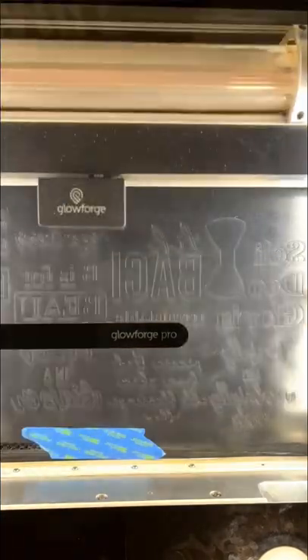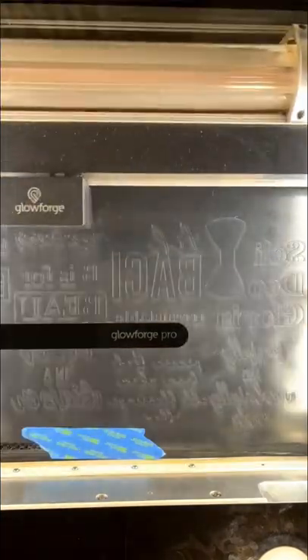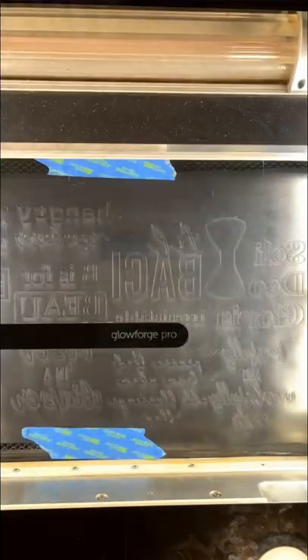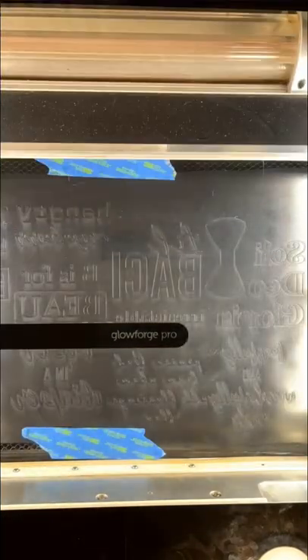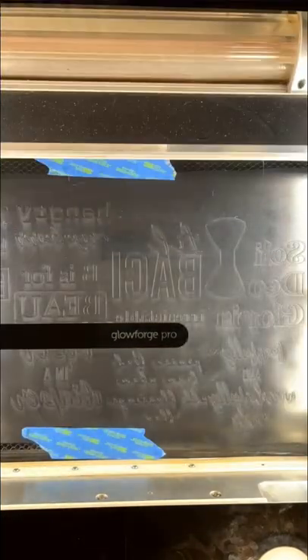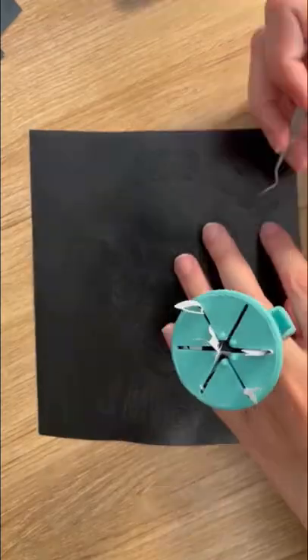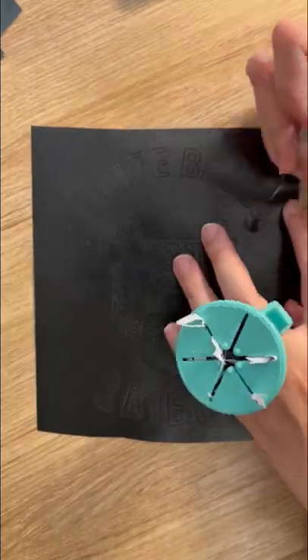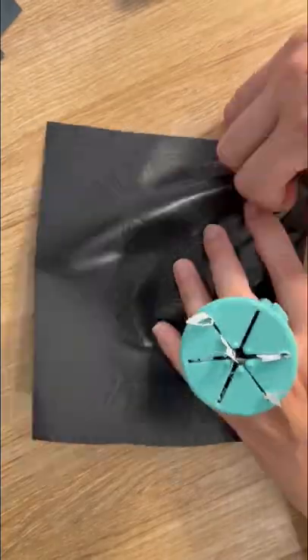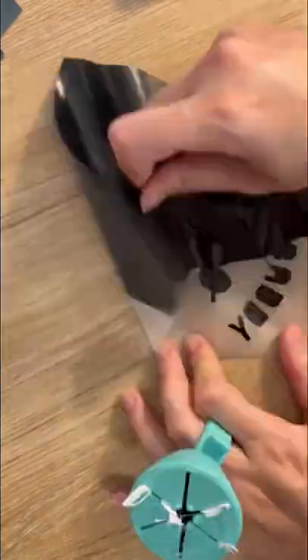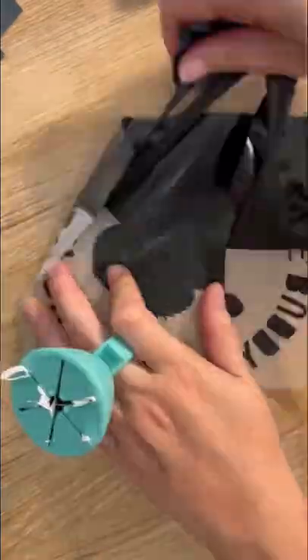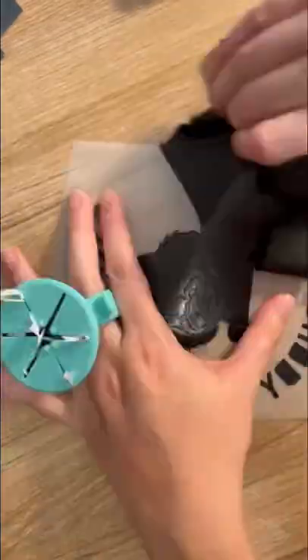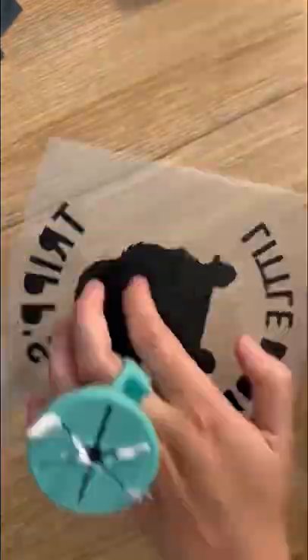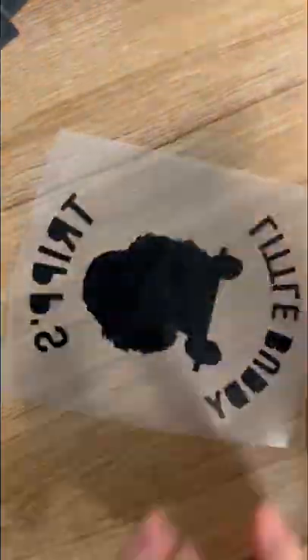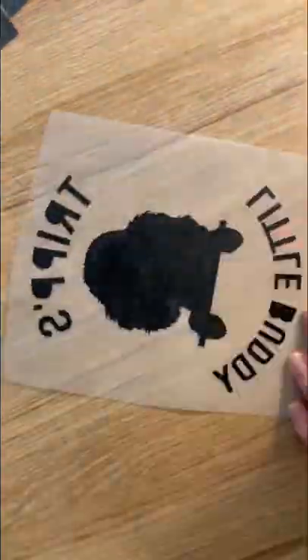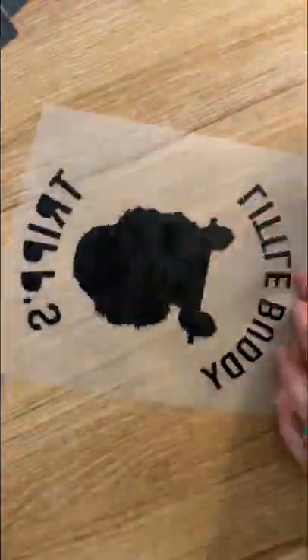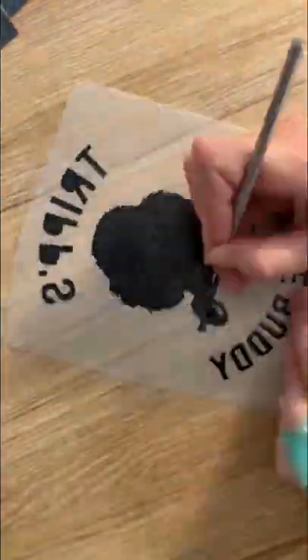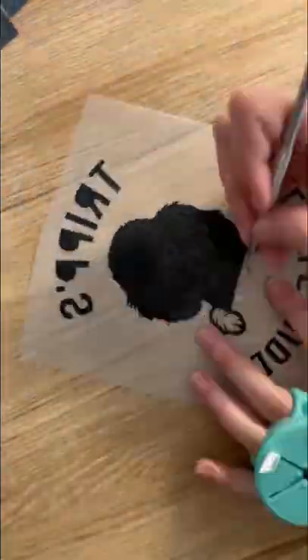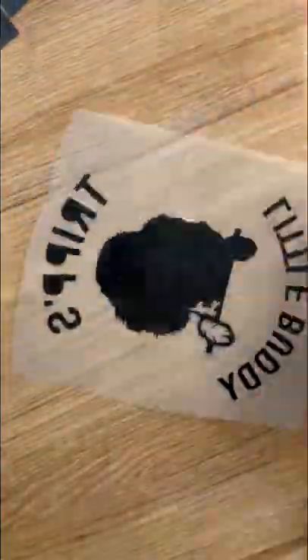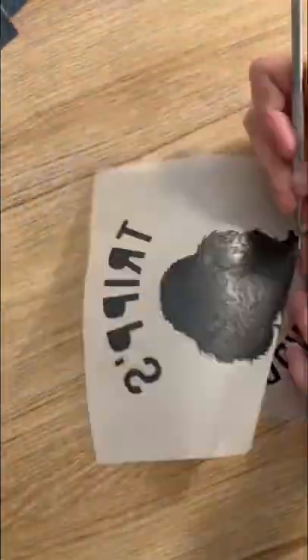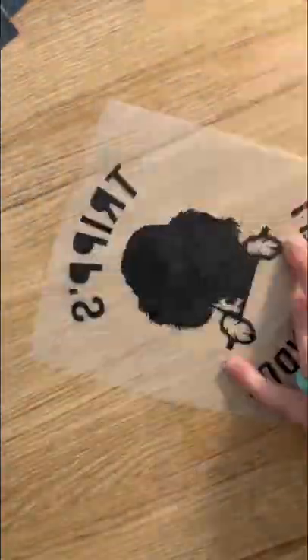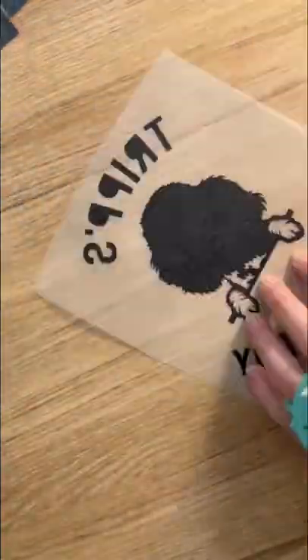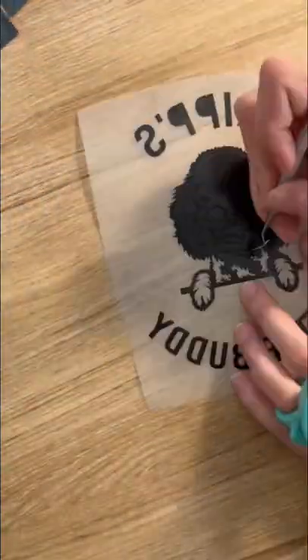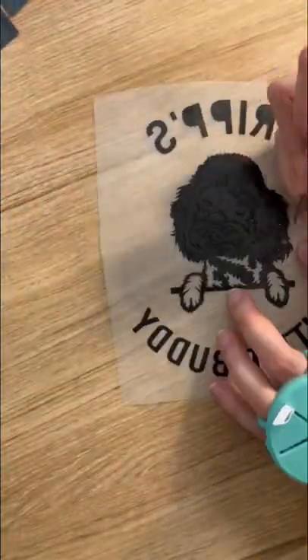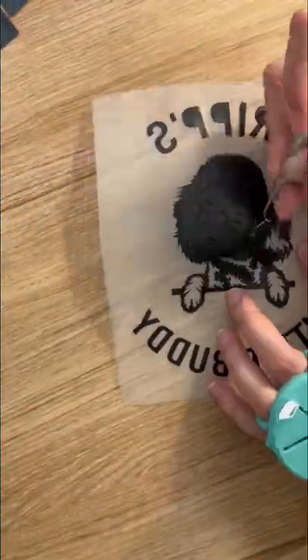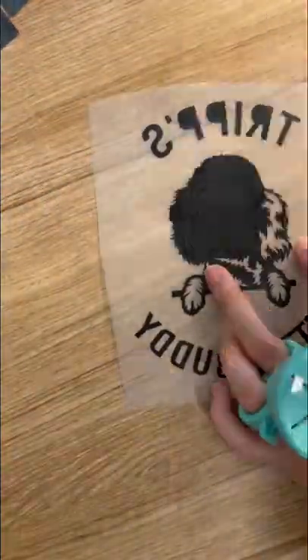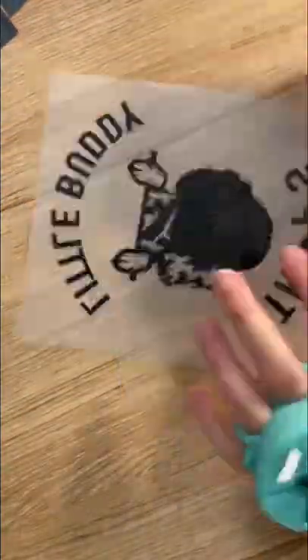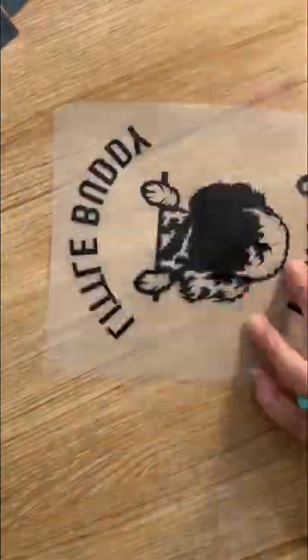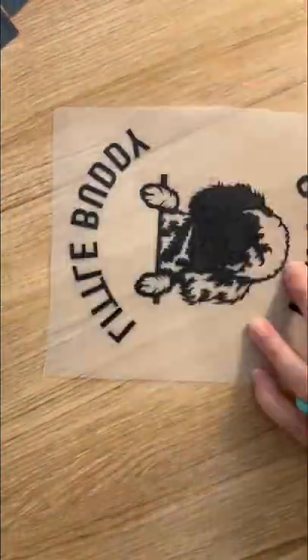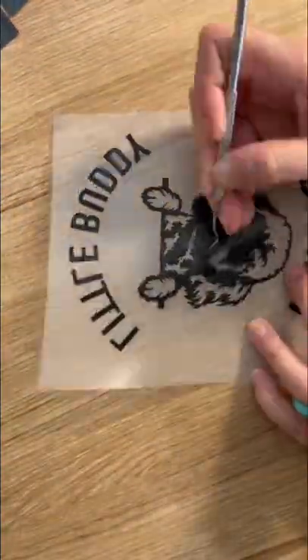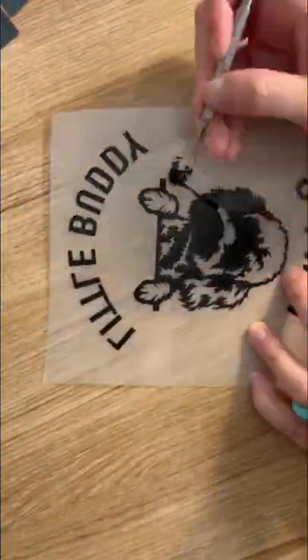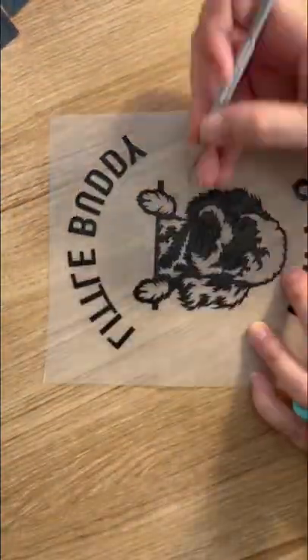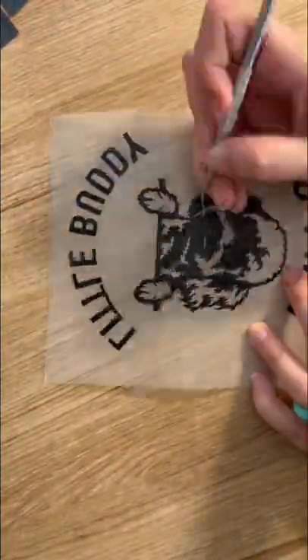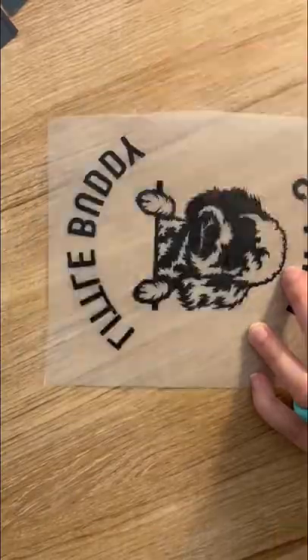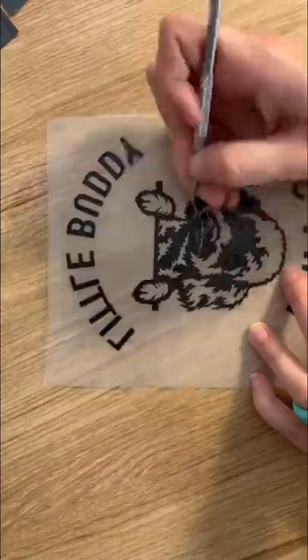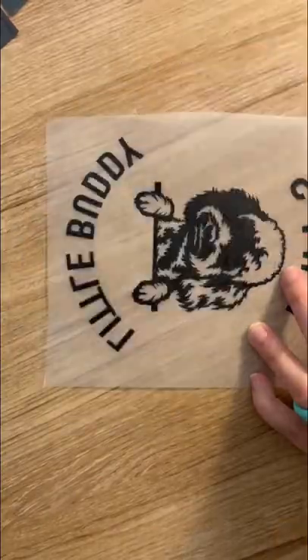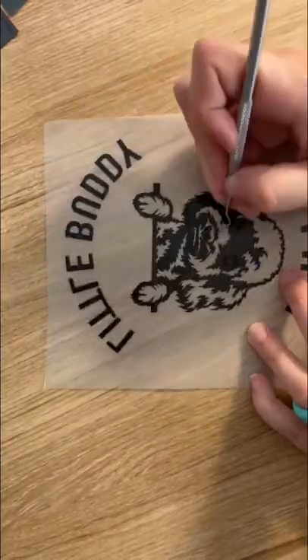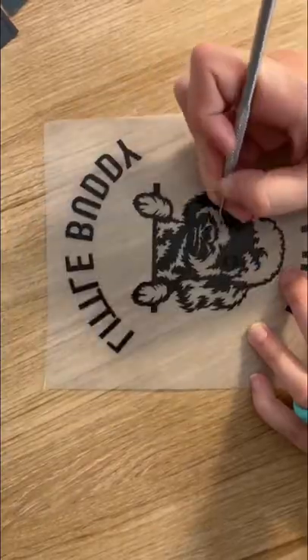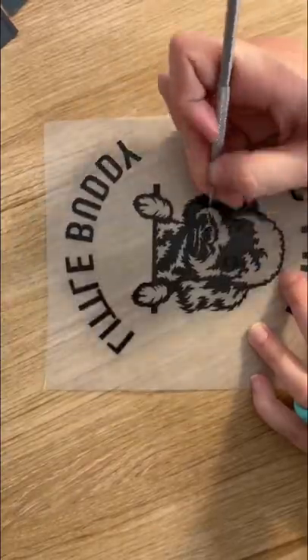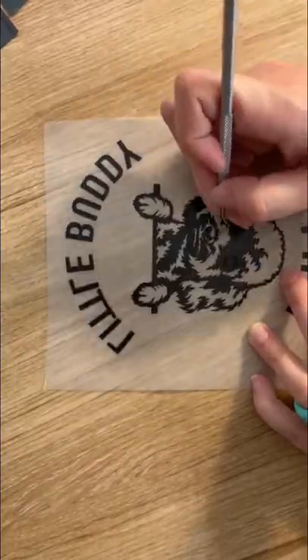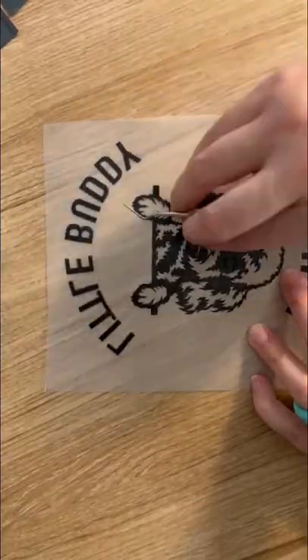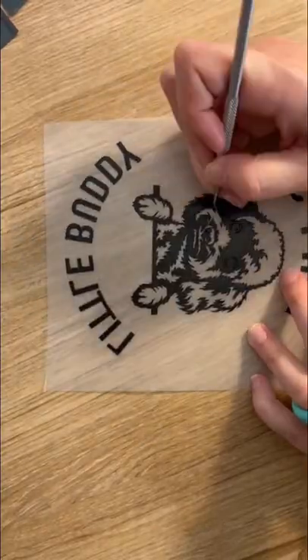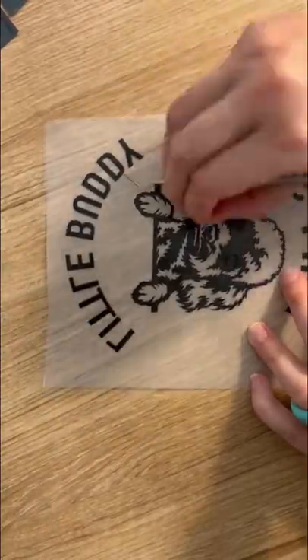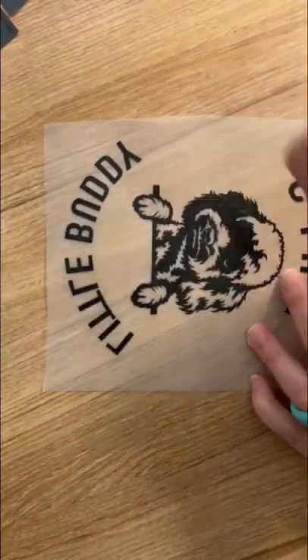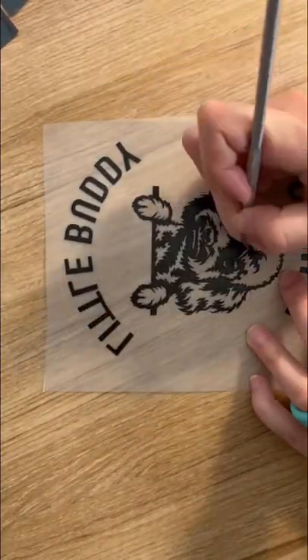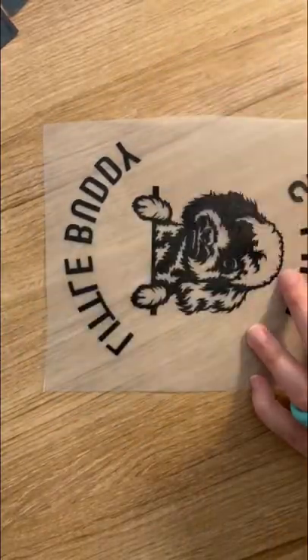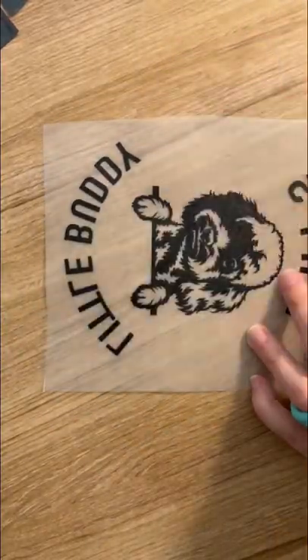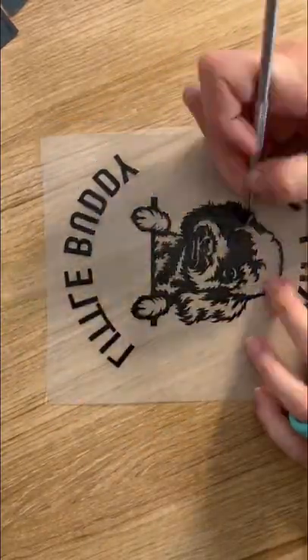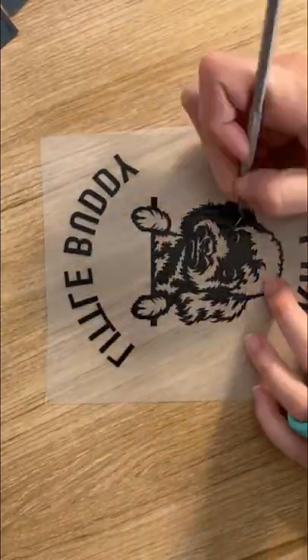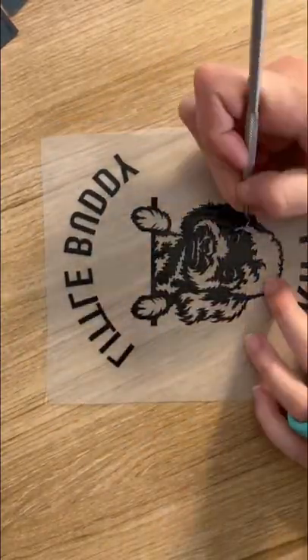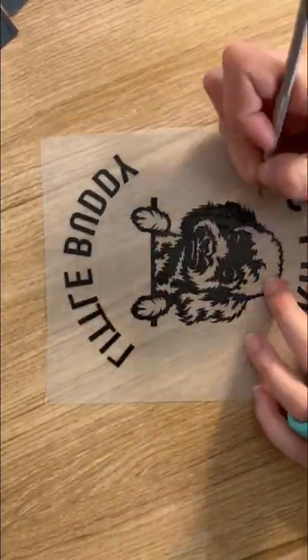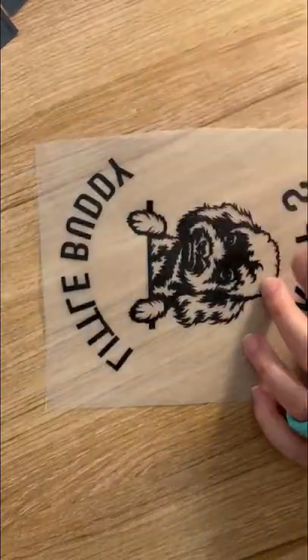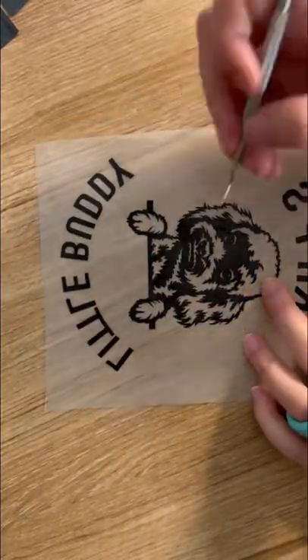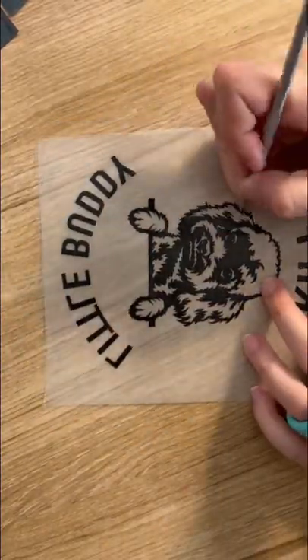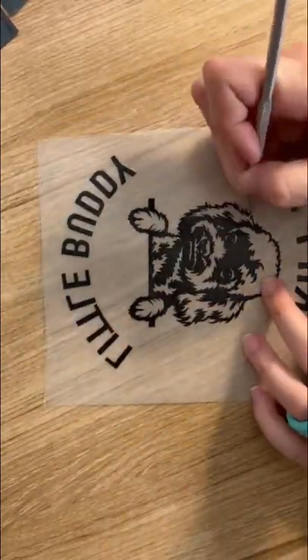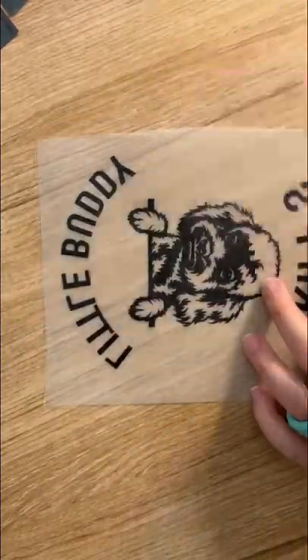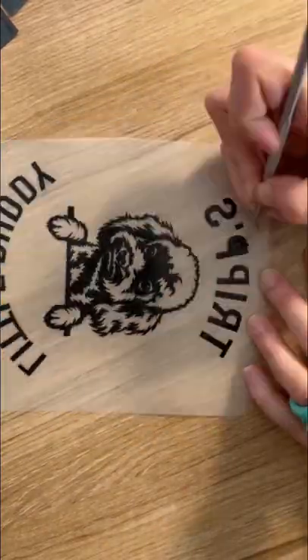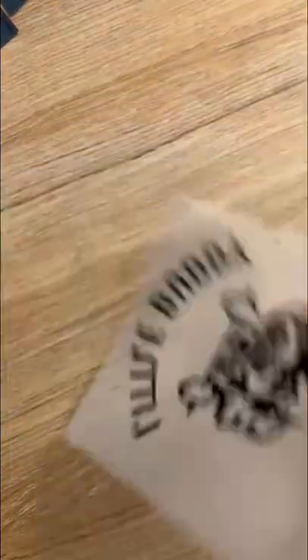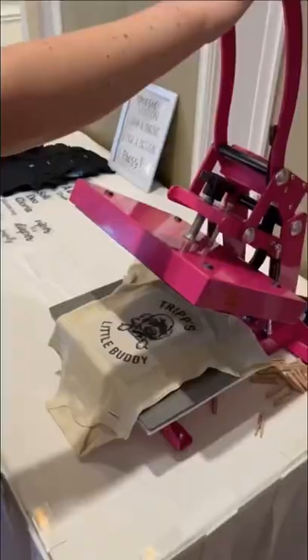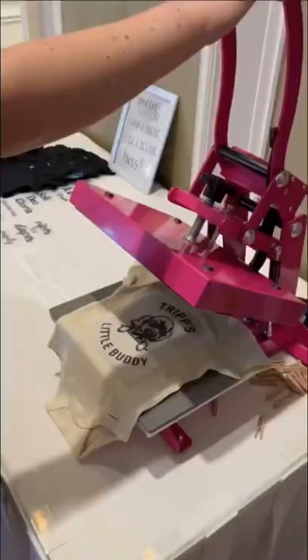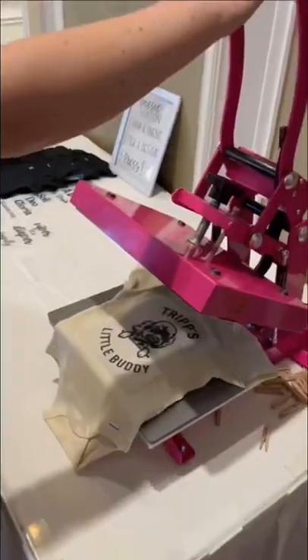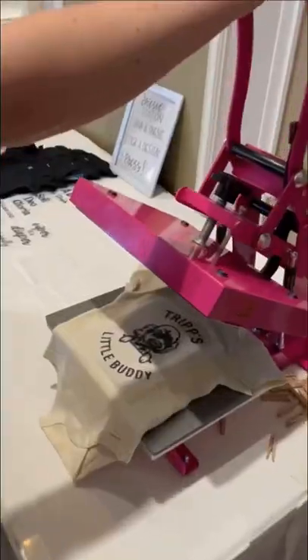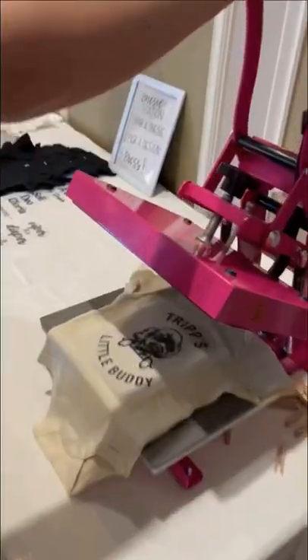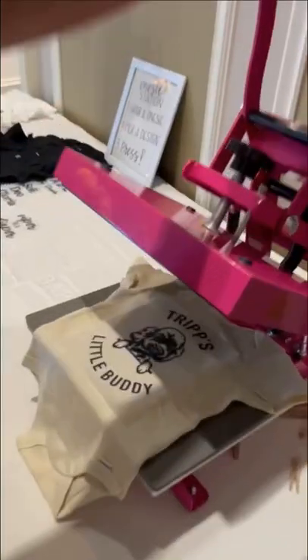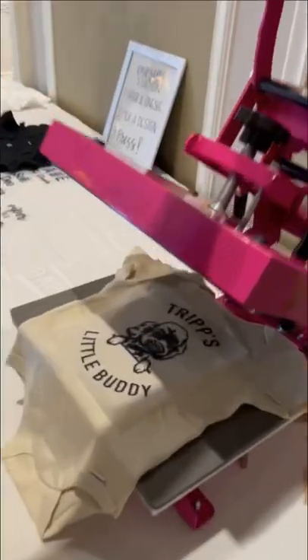I have the customer pick out designs, and I also have a set of base designs. Most of them want a design with their pet.